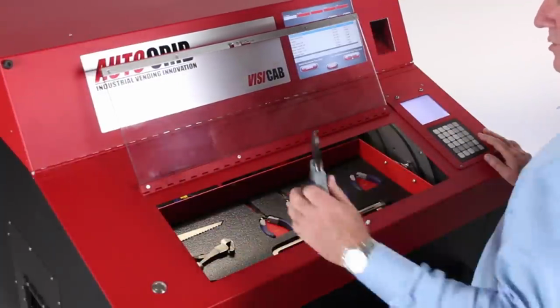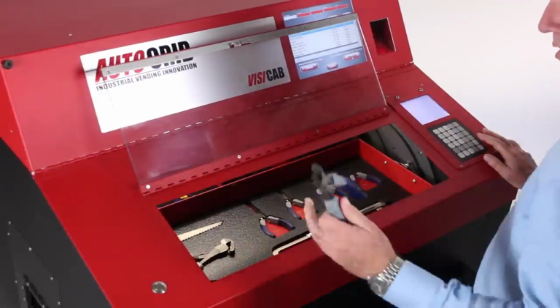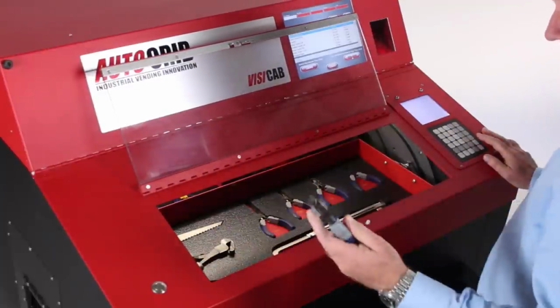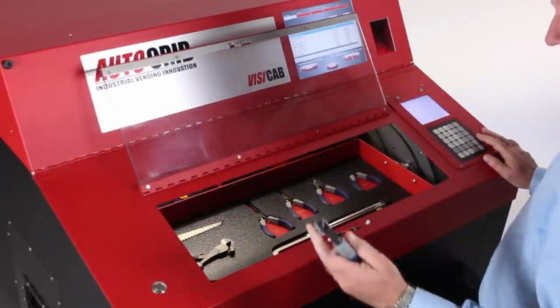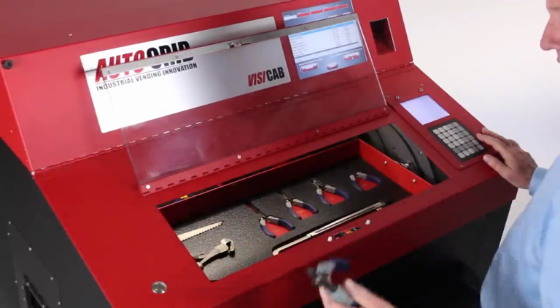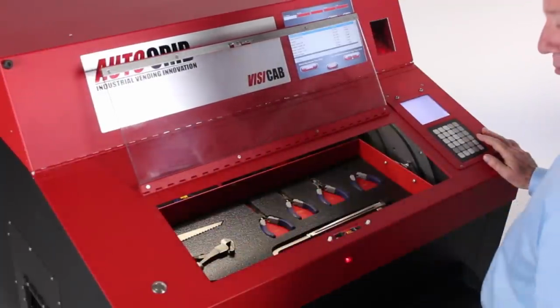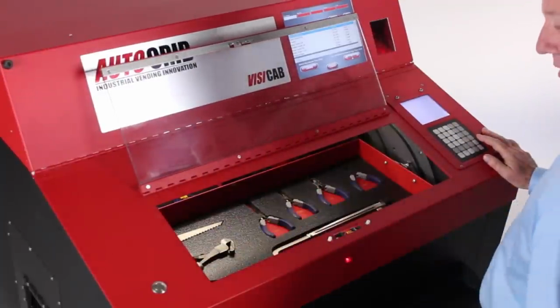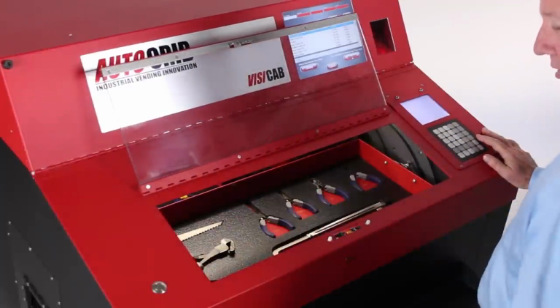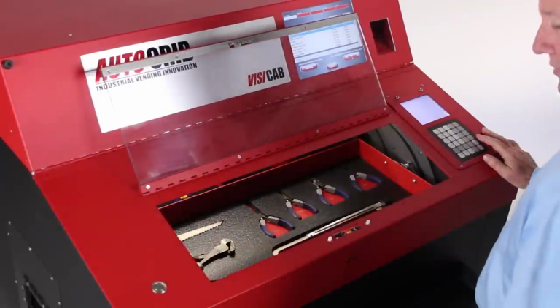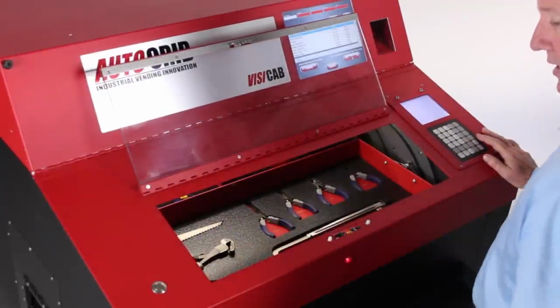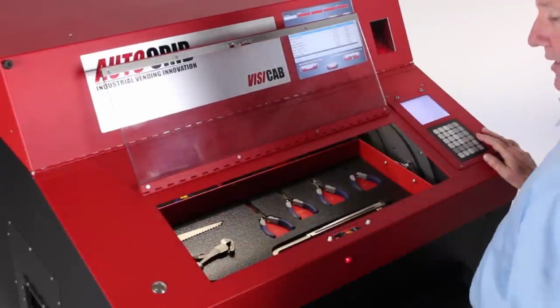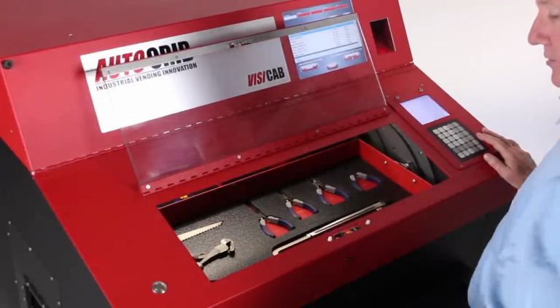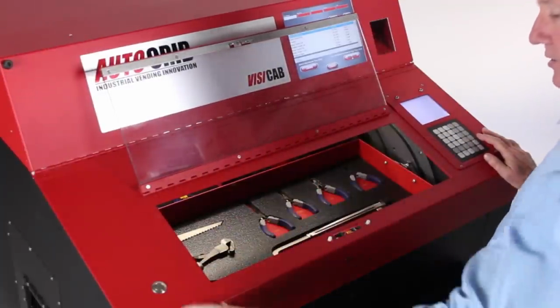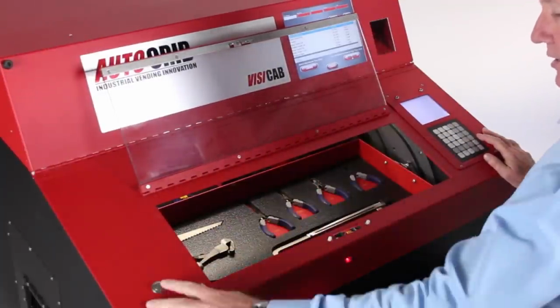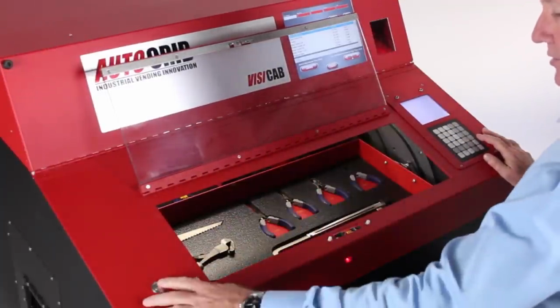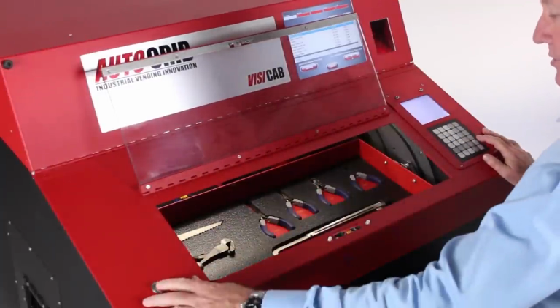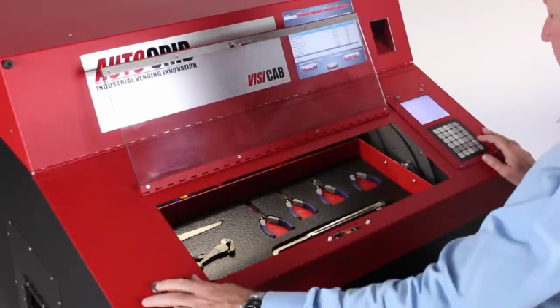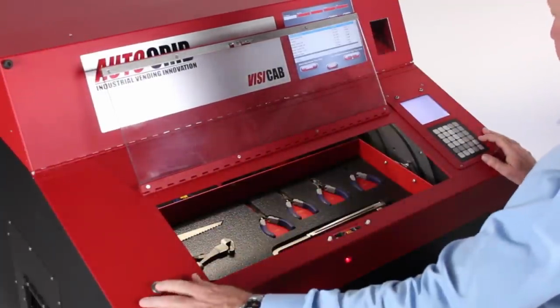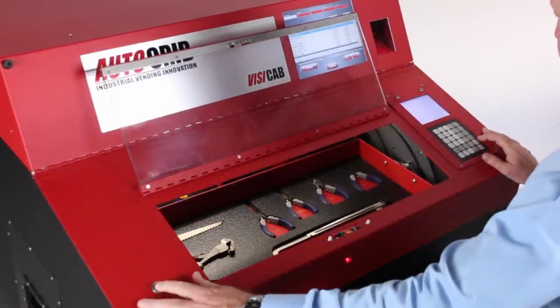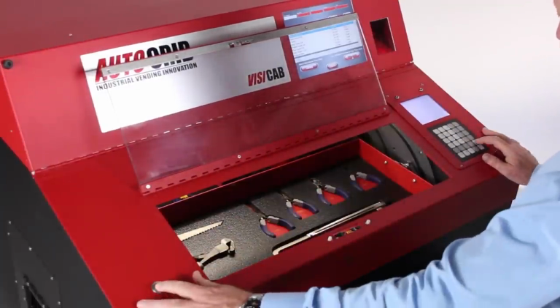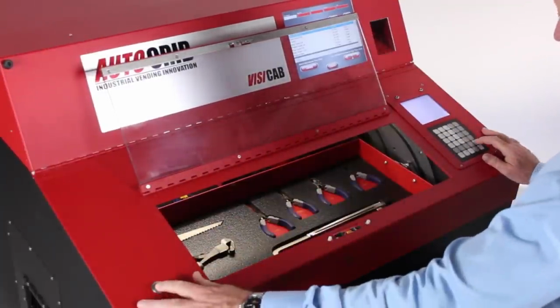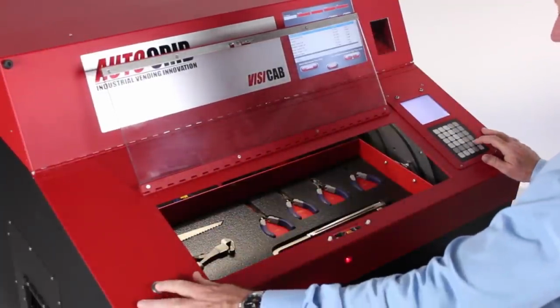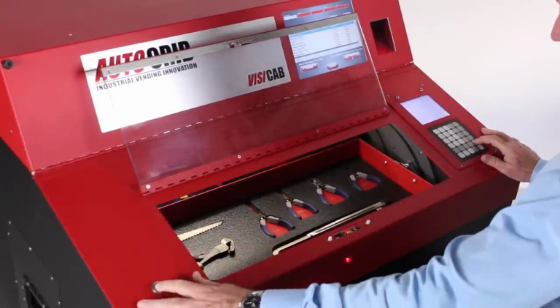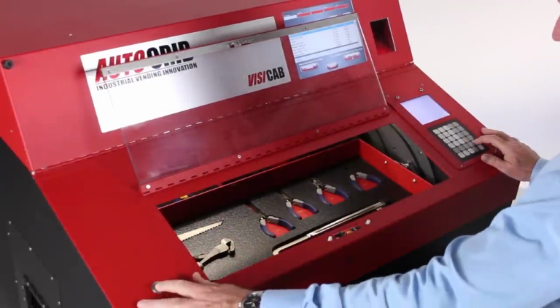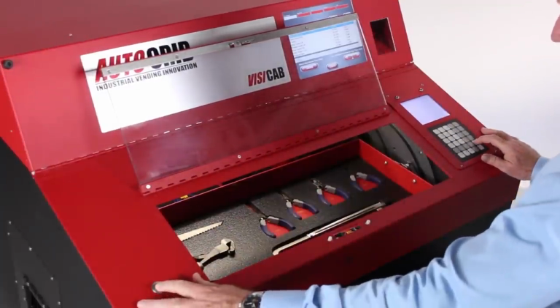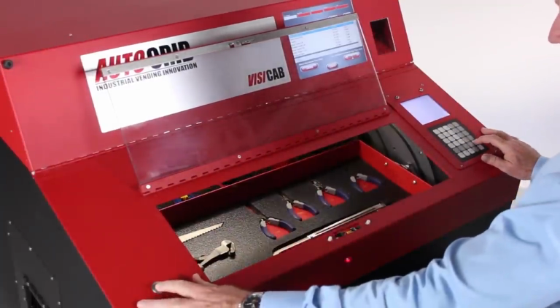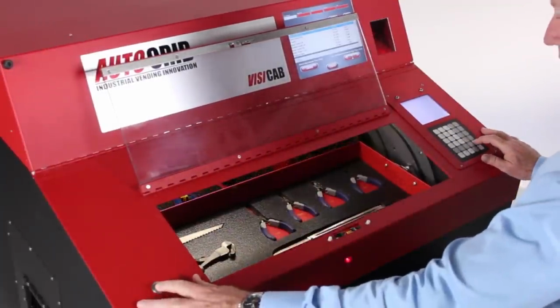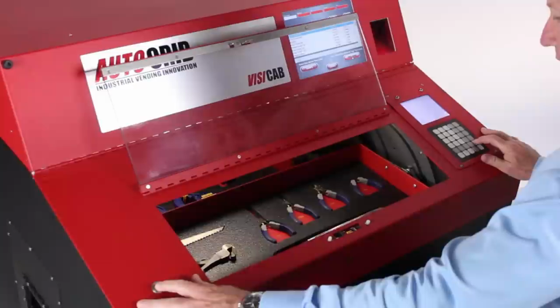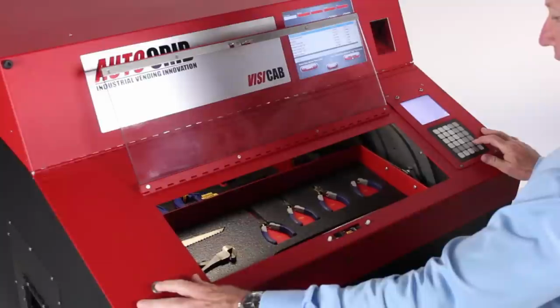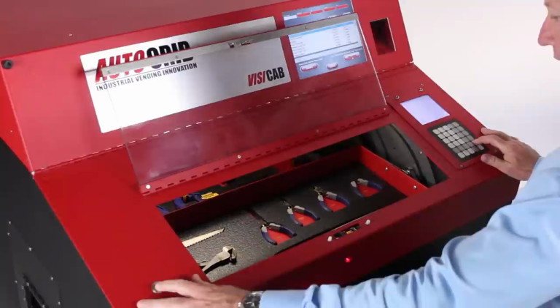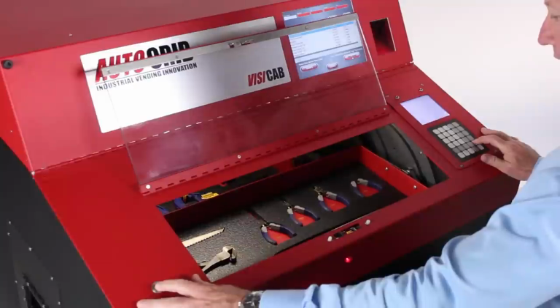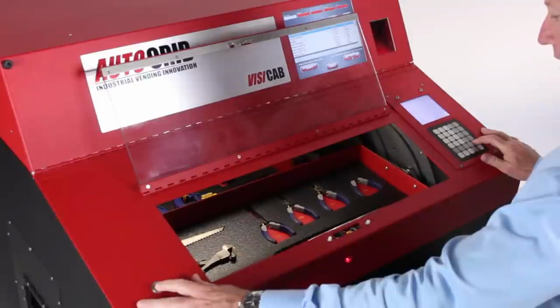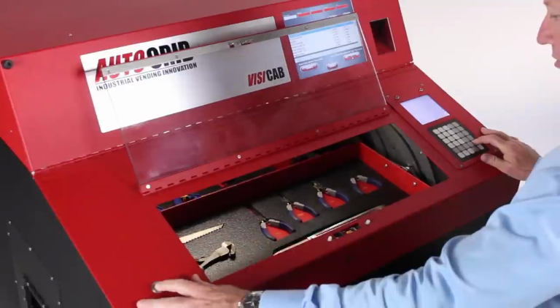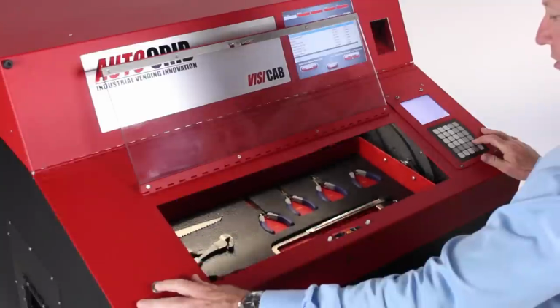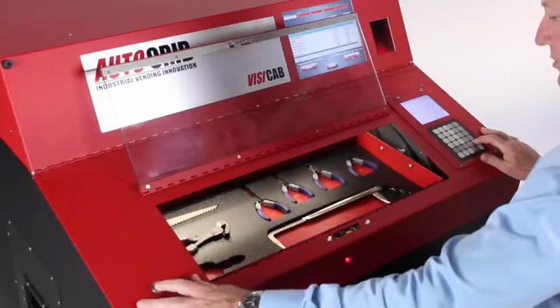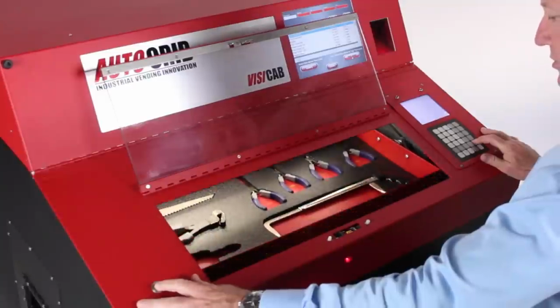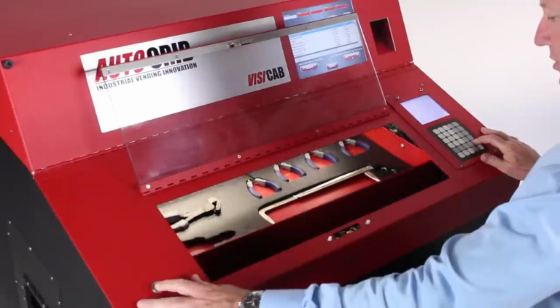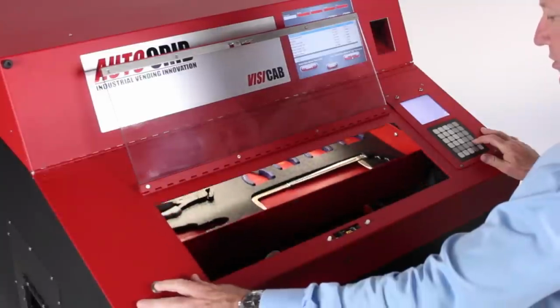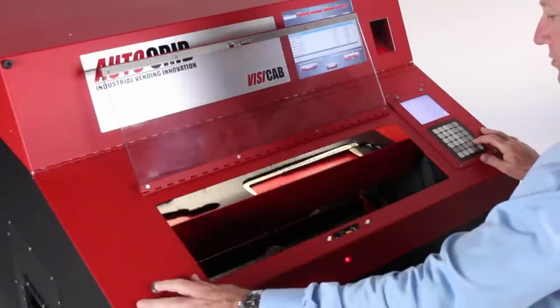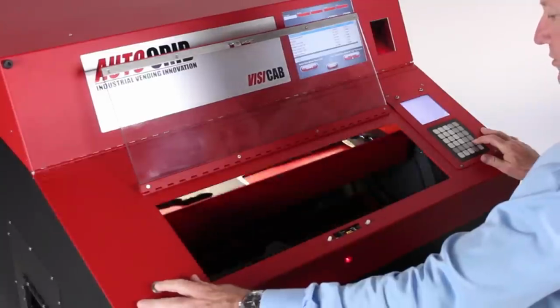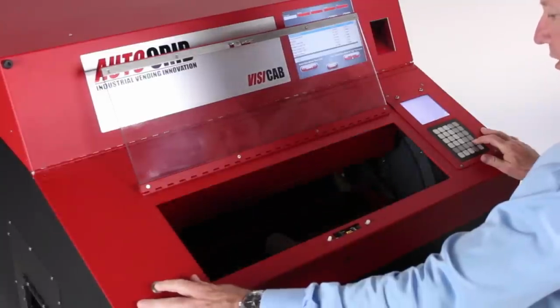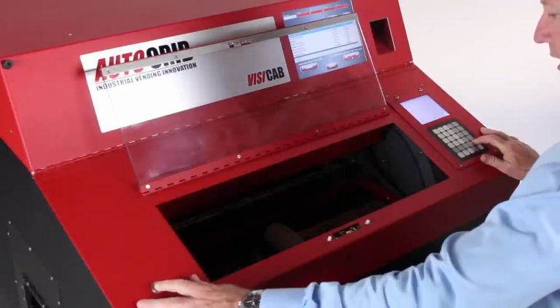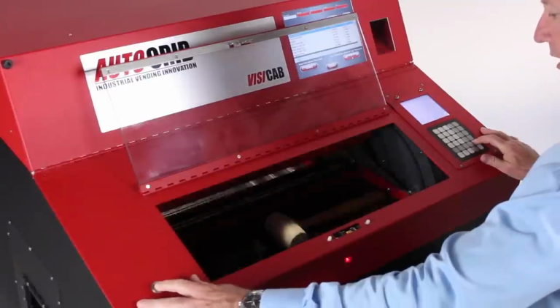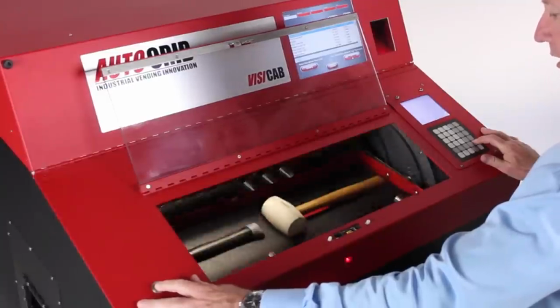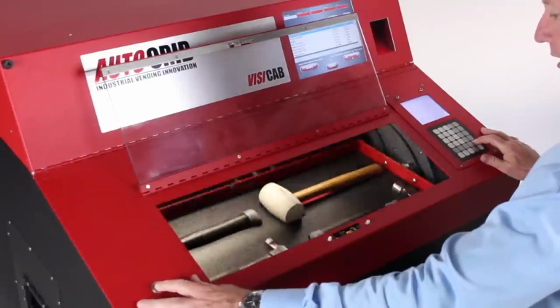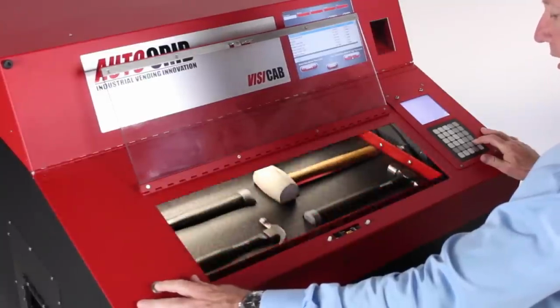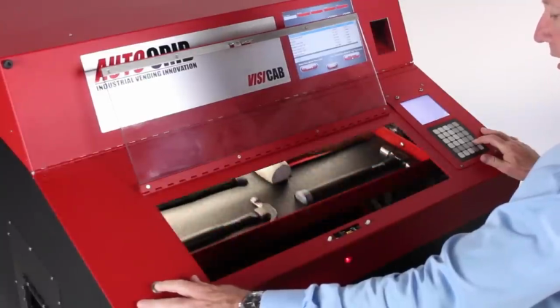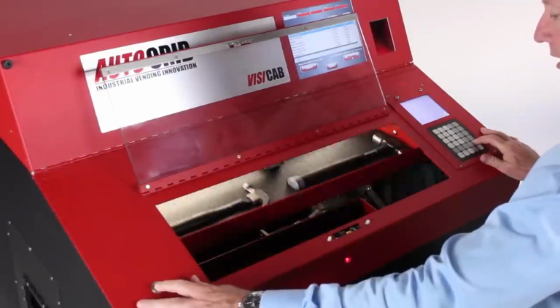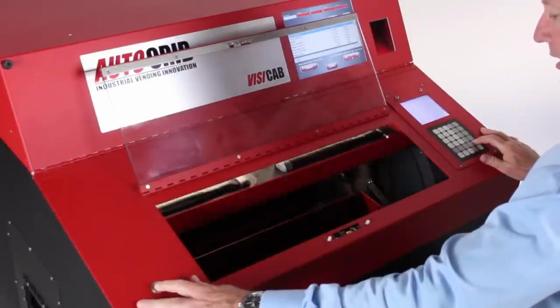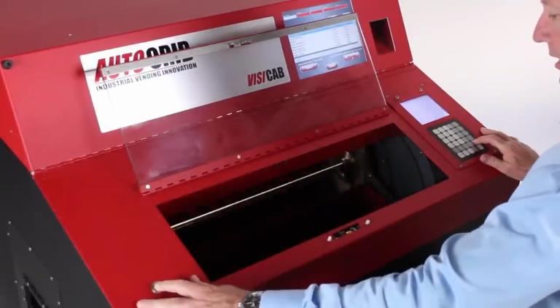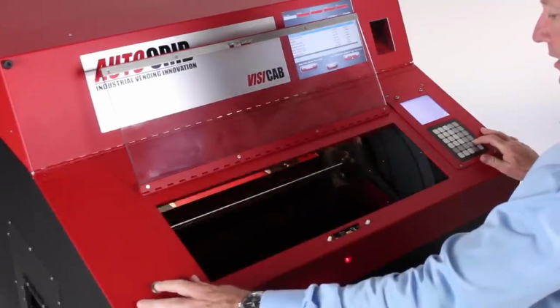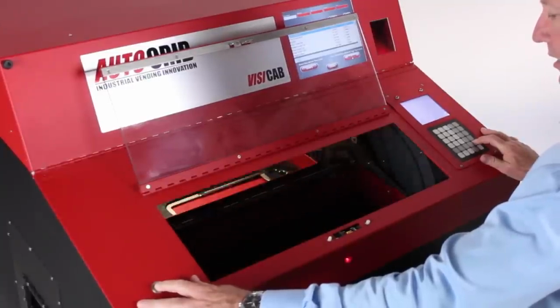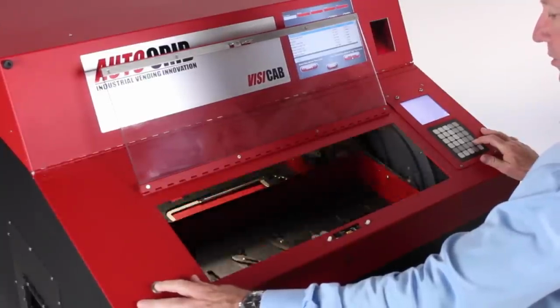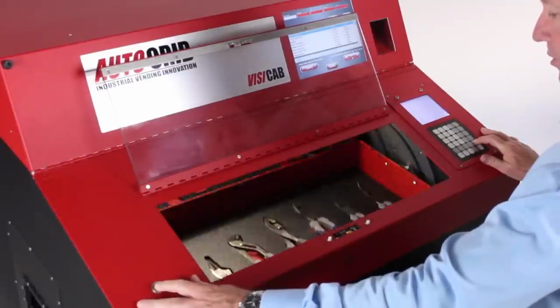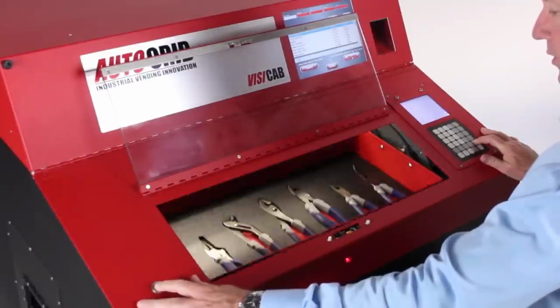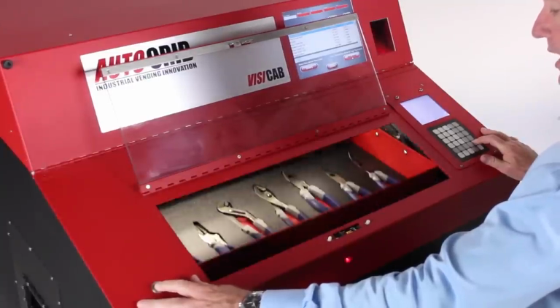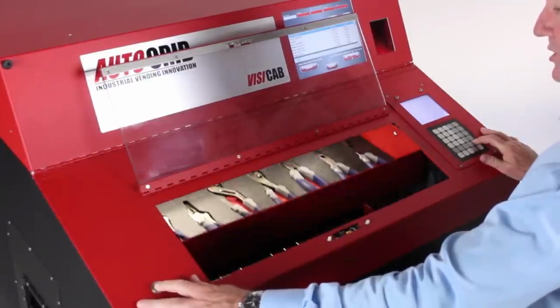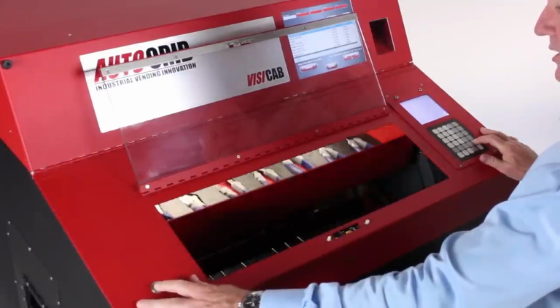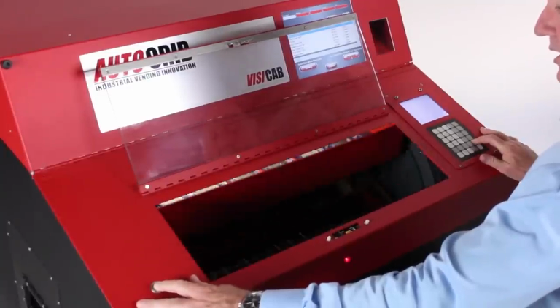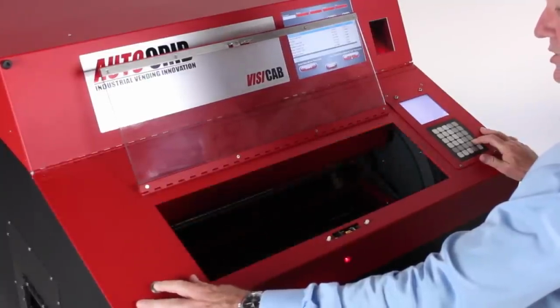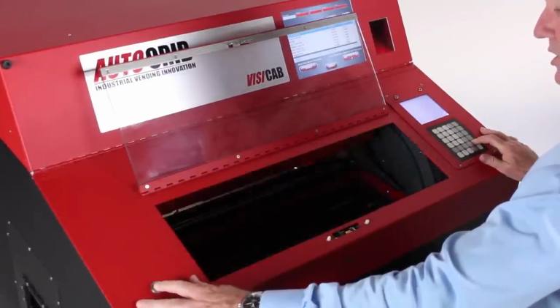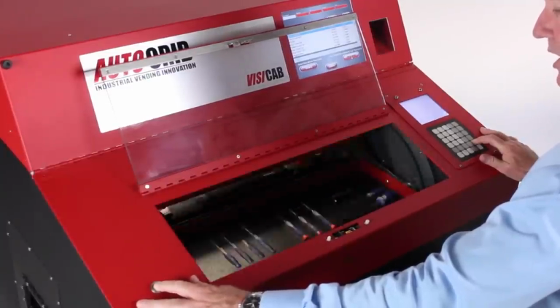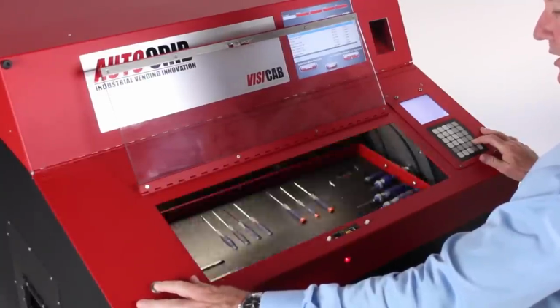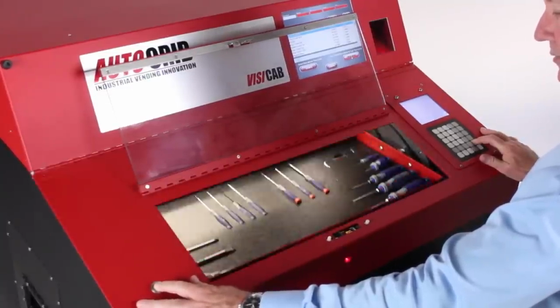I'm going to take a pair of diagonal cutters or dykes, and I also need a ratchet and a socket.